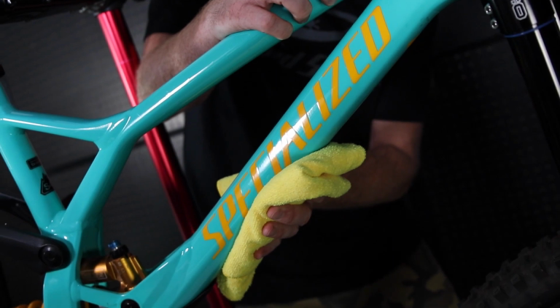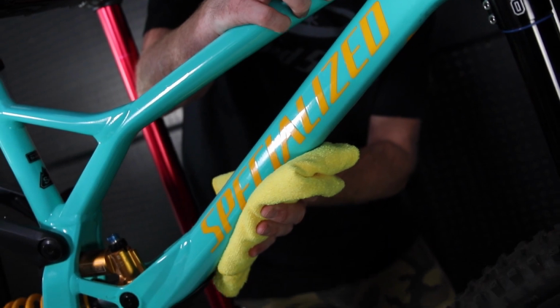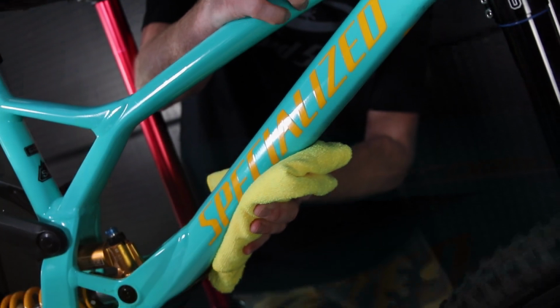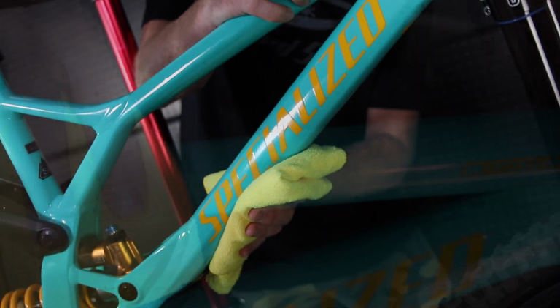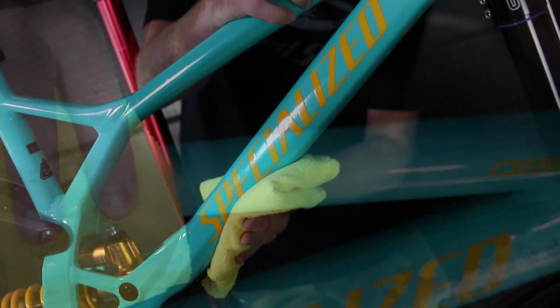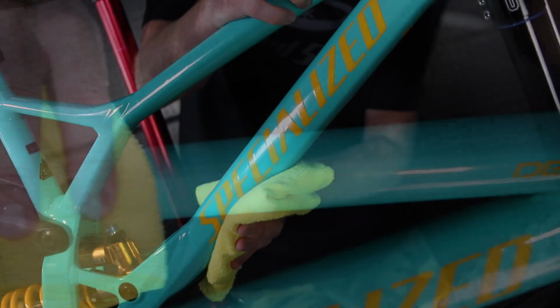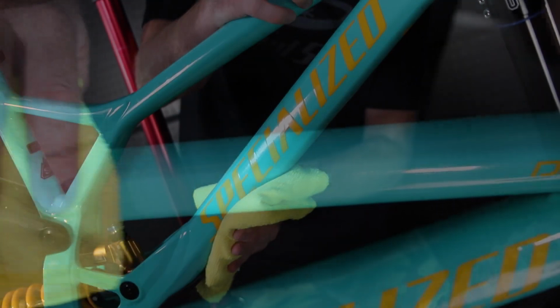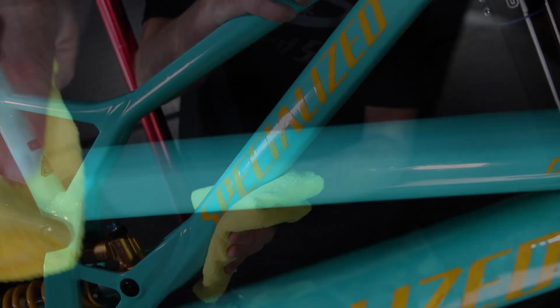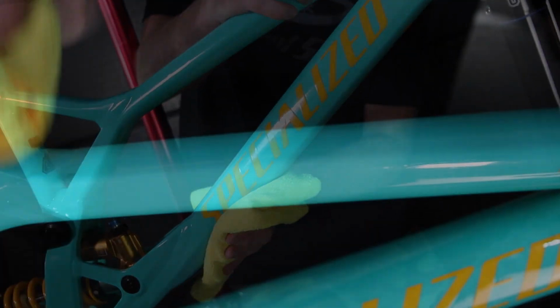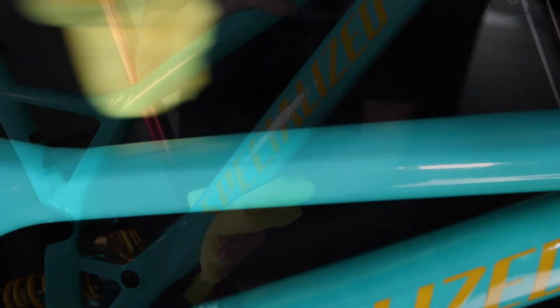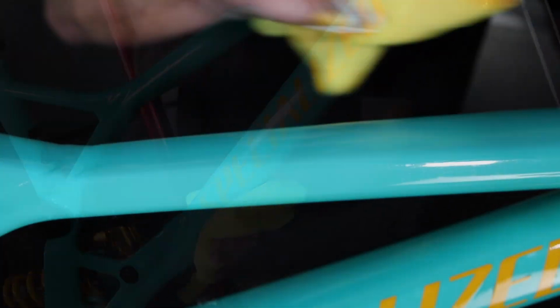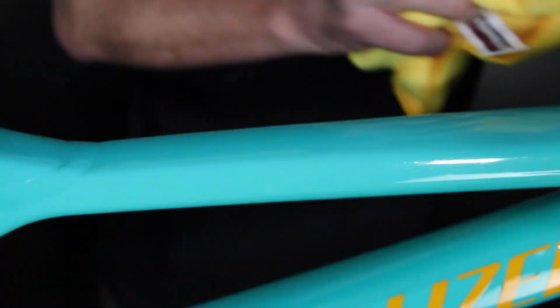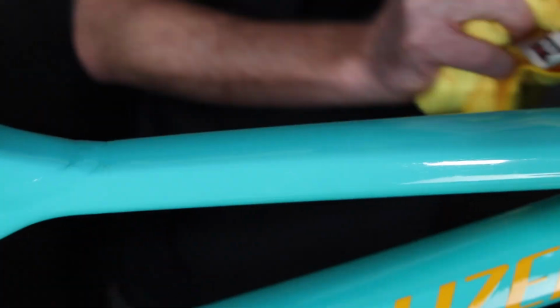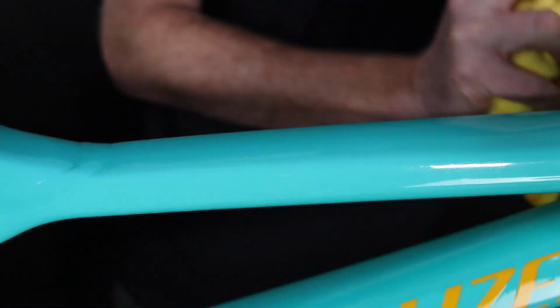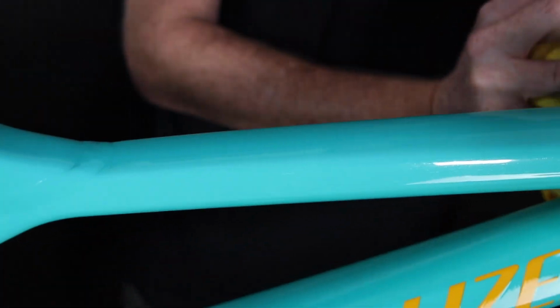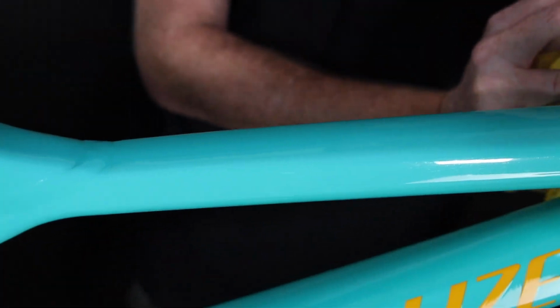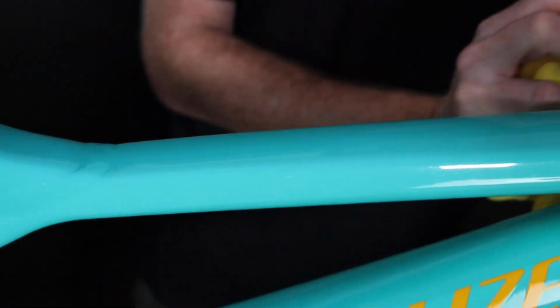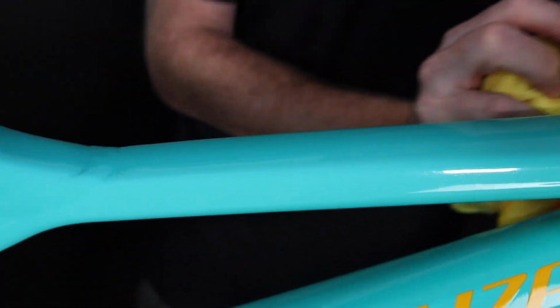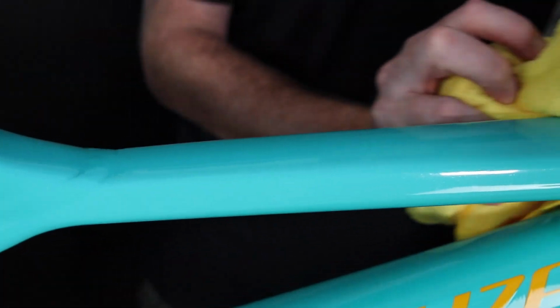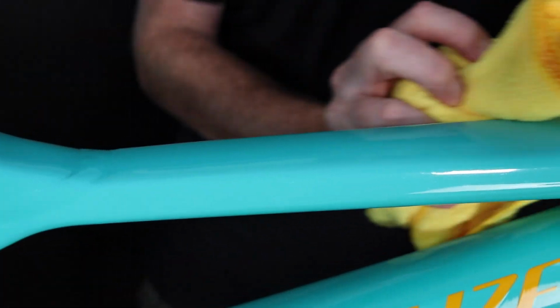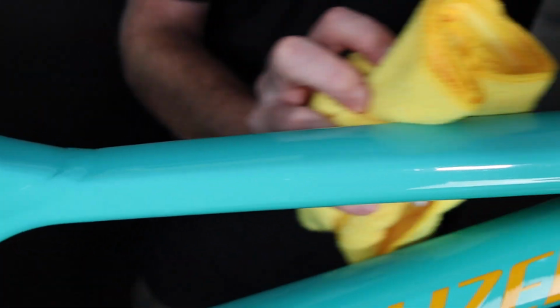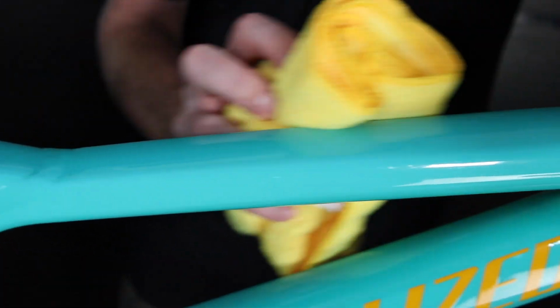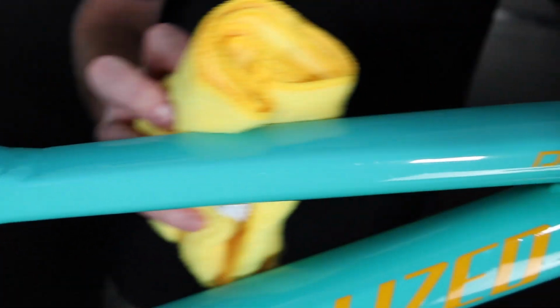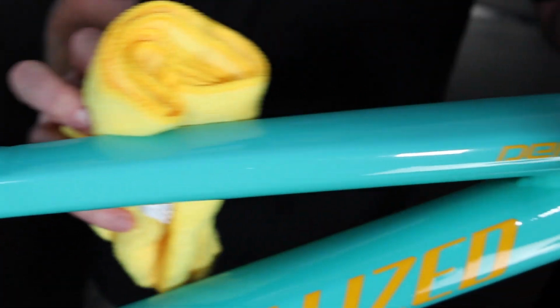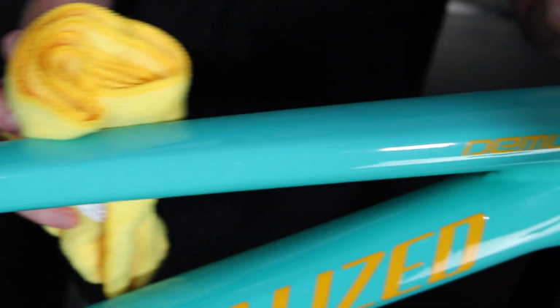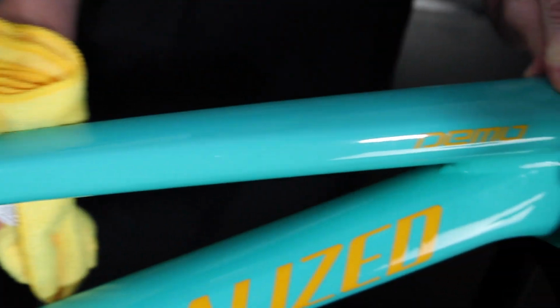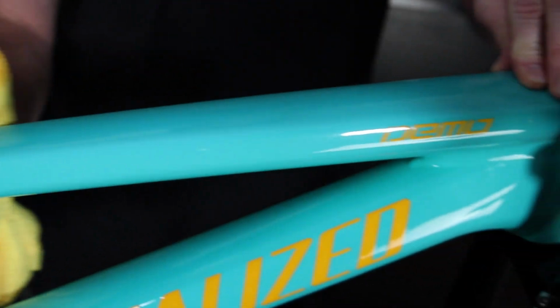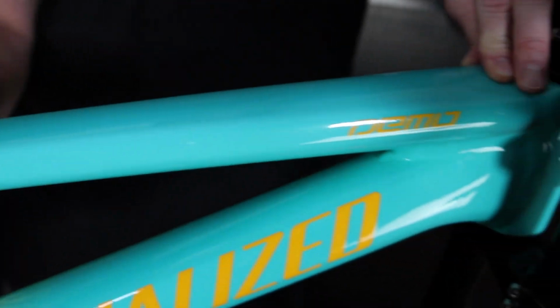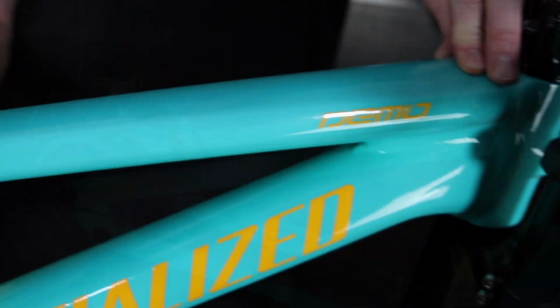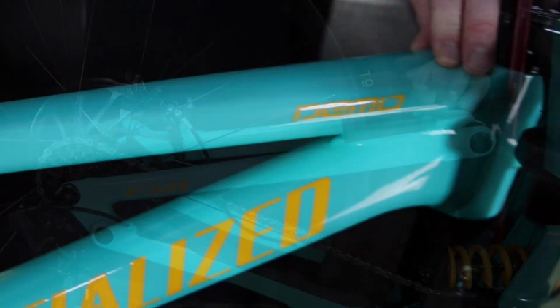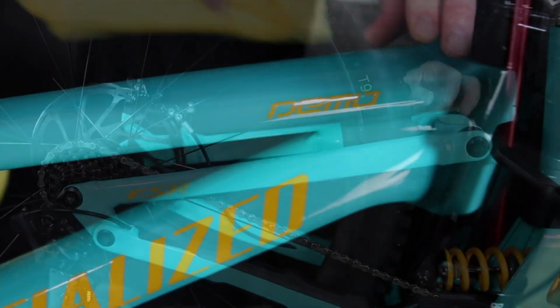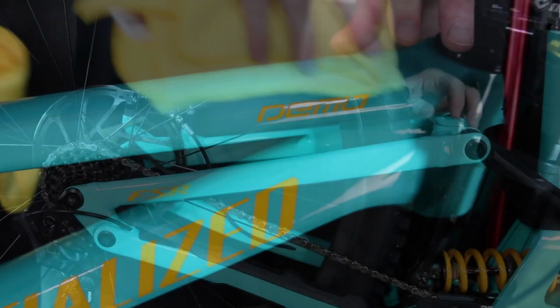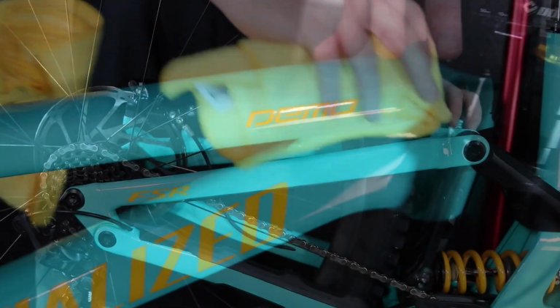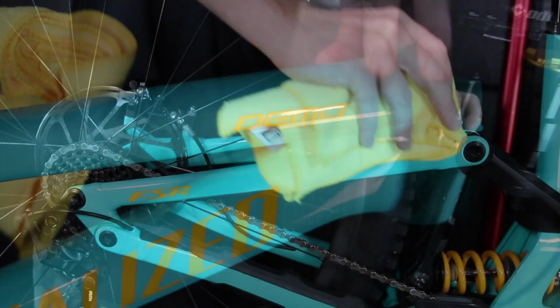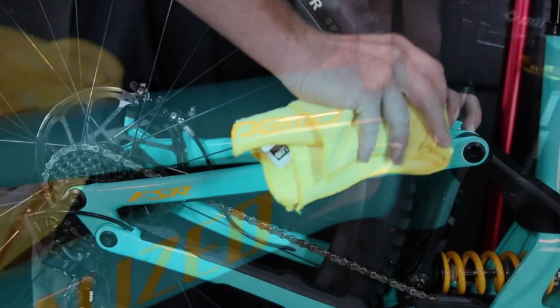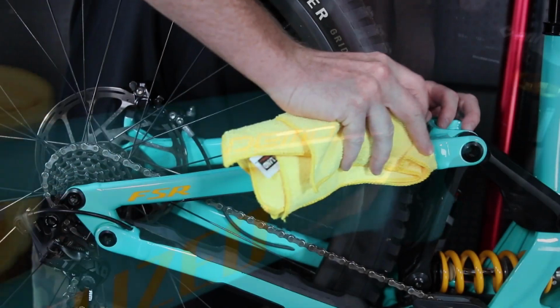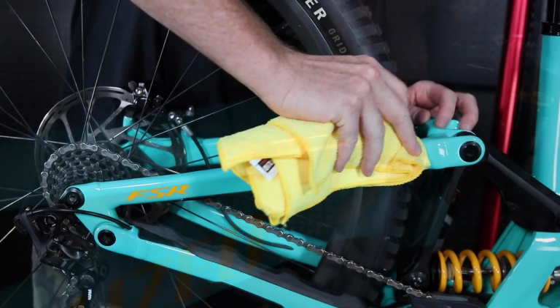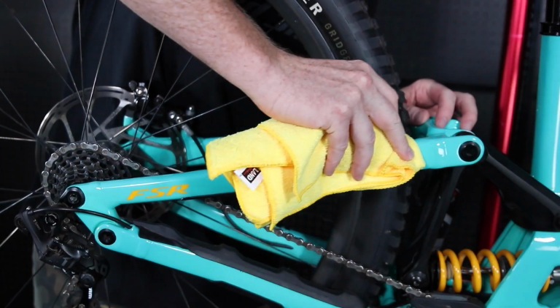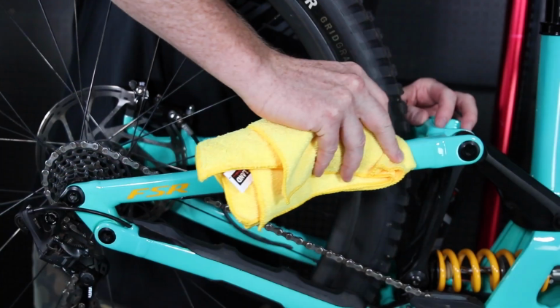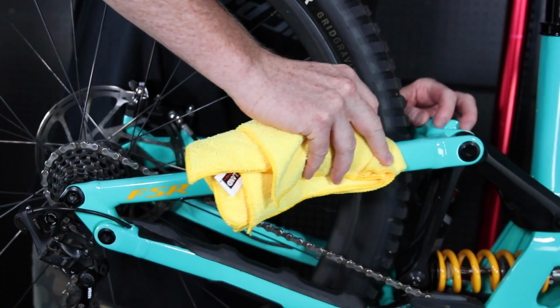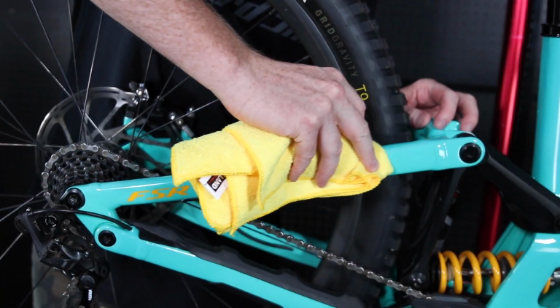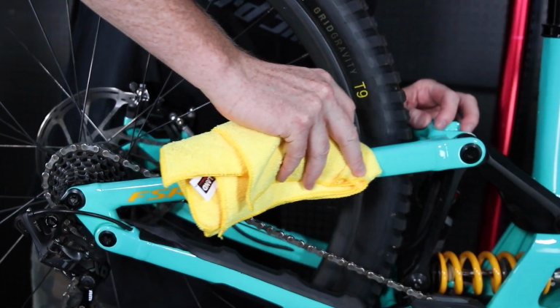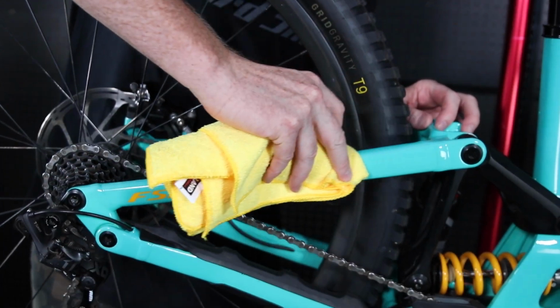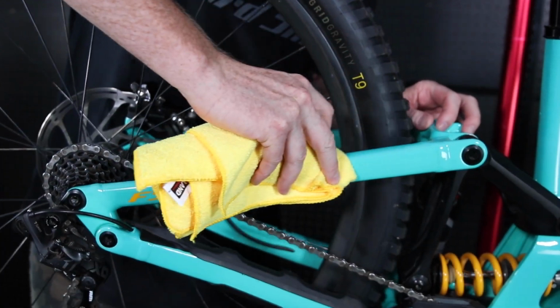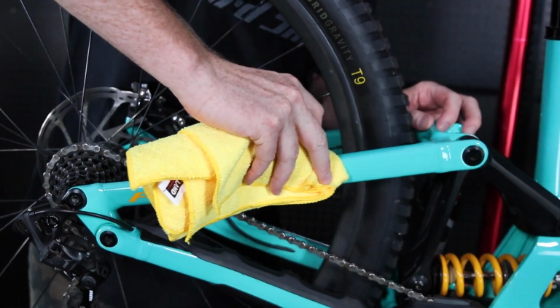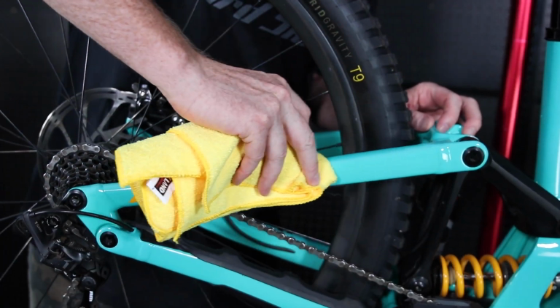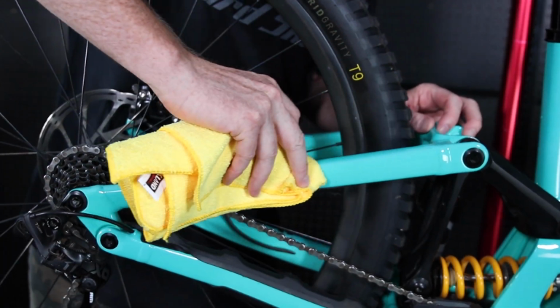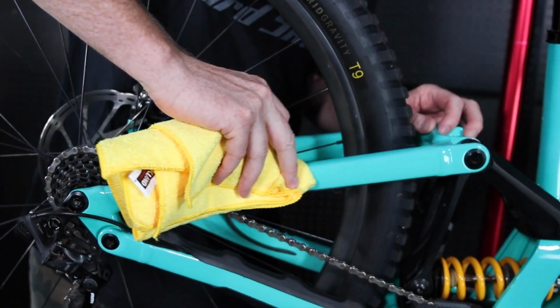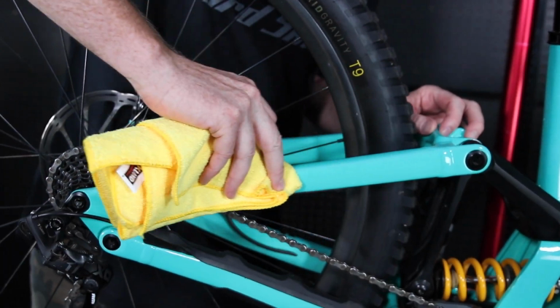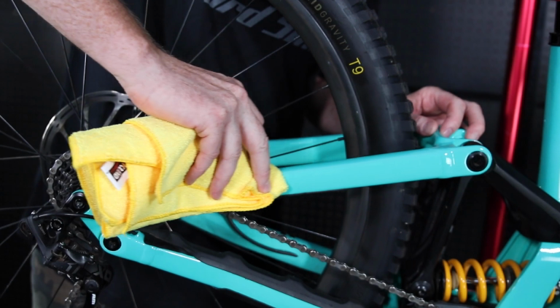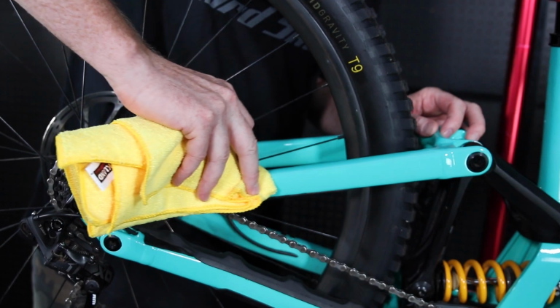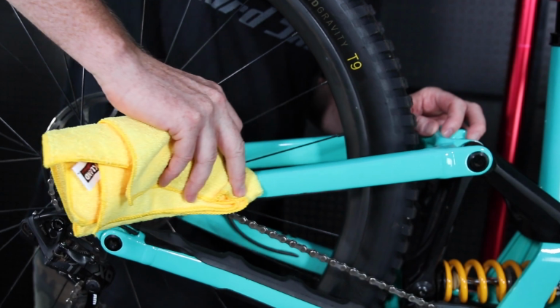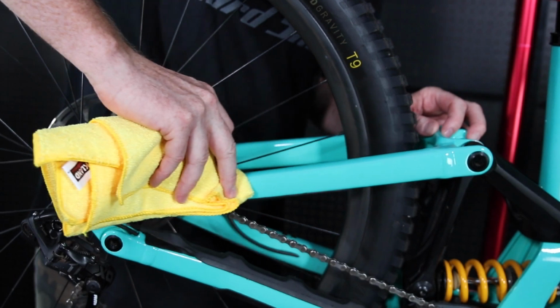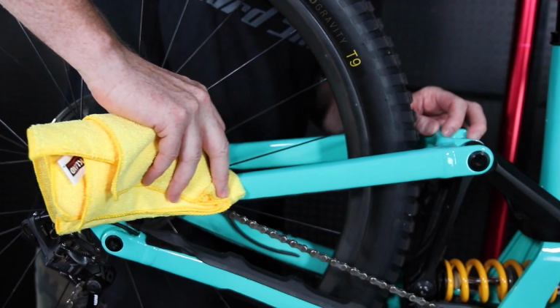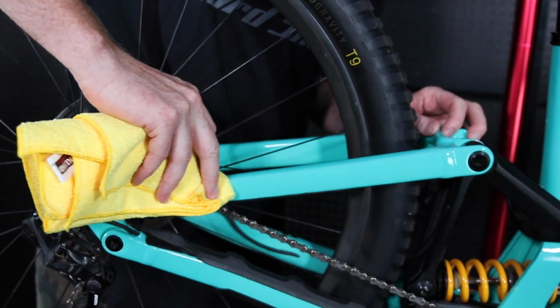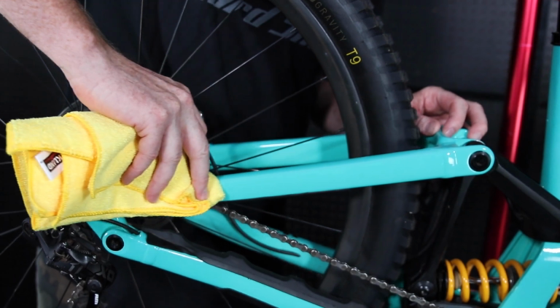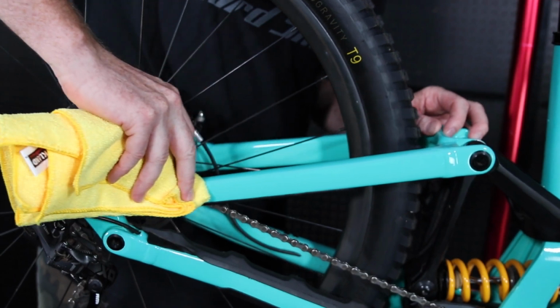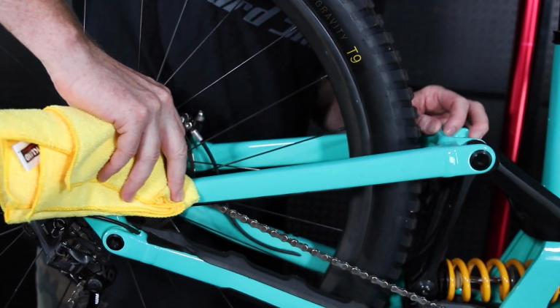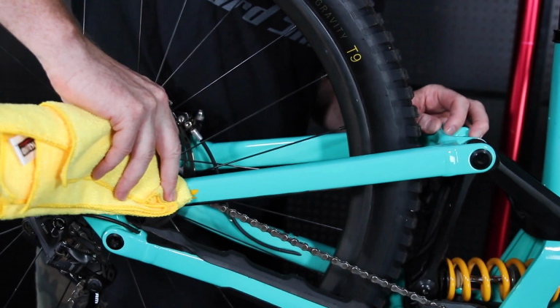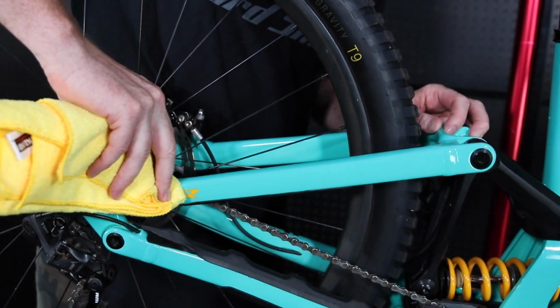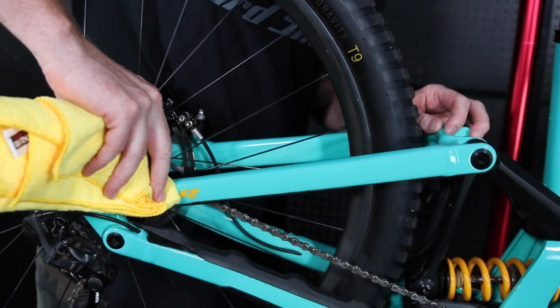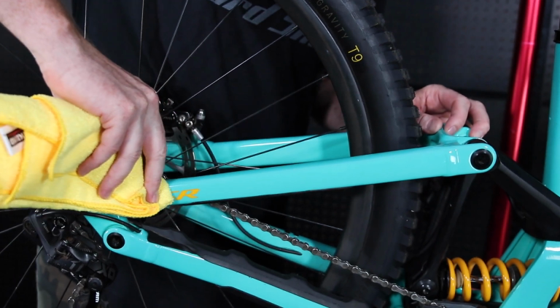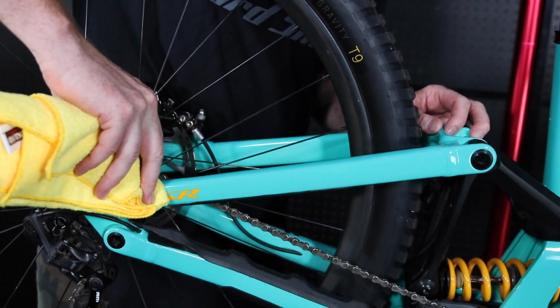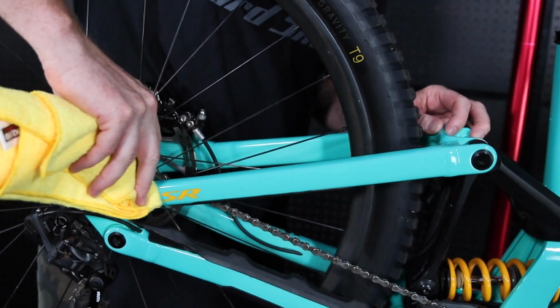Give the protective wrap at least a few hours, or let it sit overnight, to fully adhere before going out on your next ride.